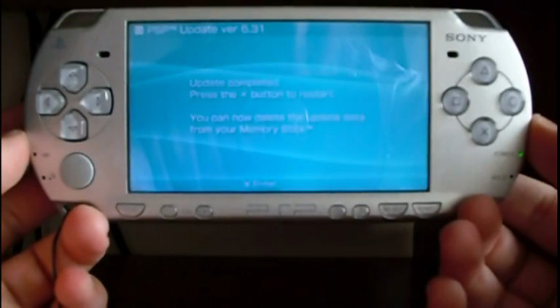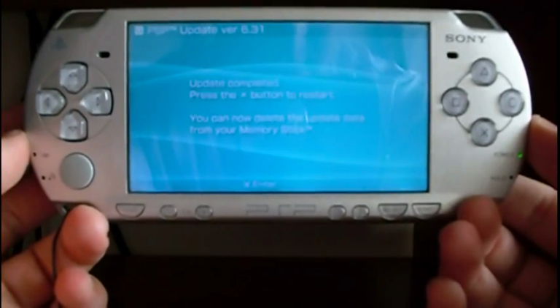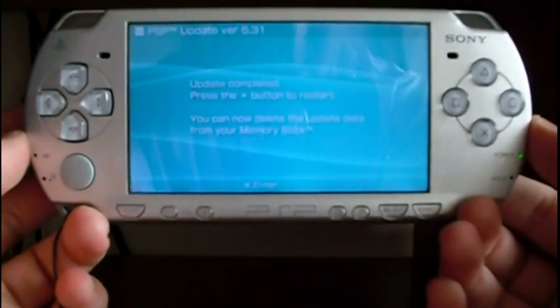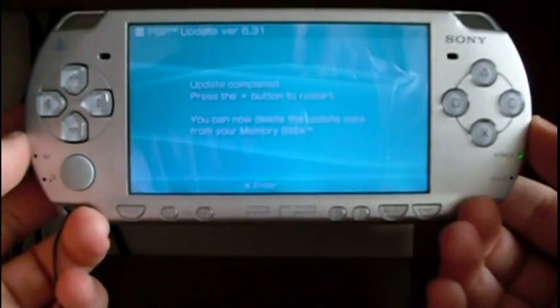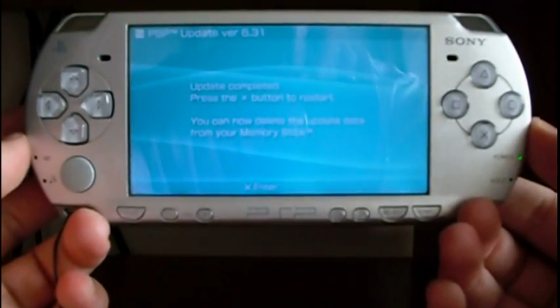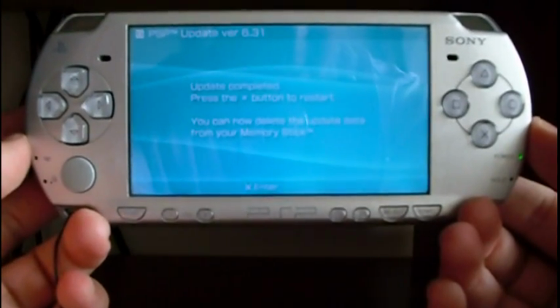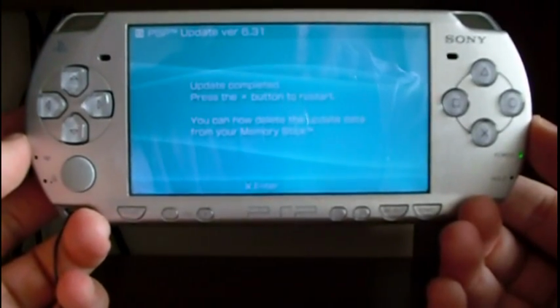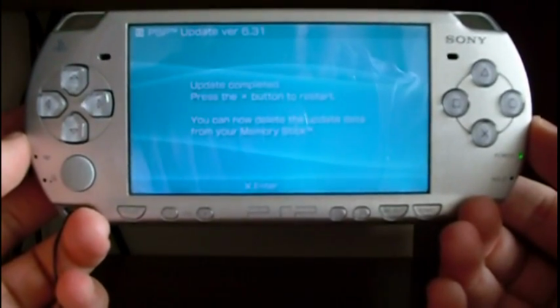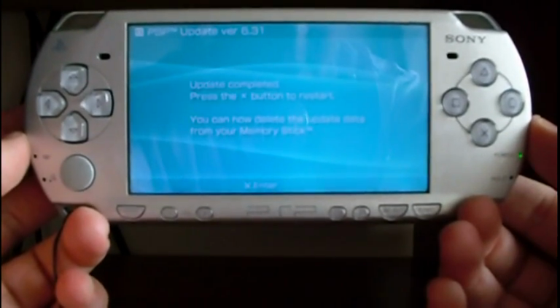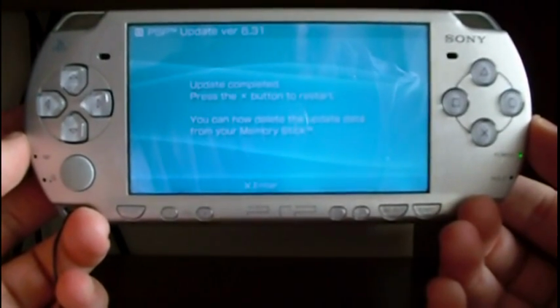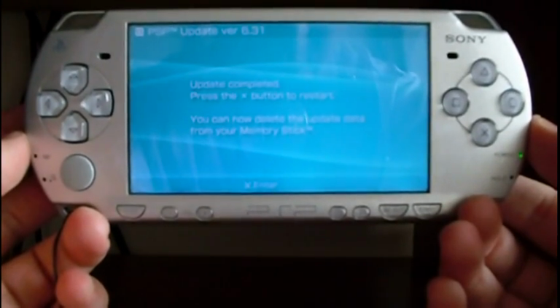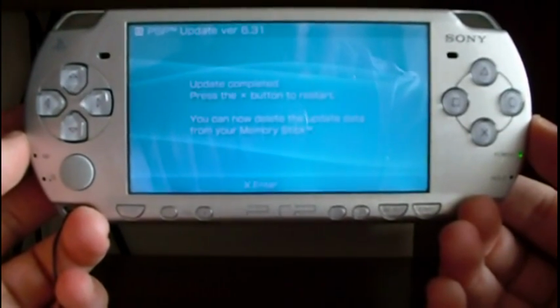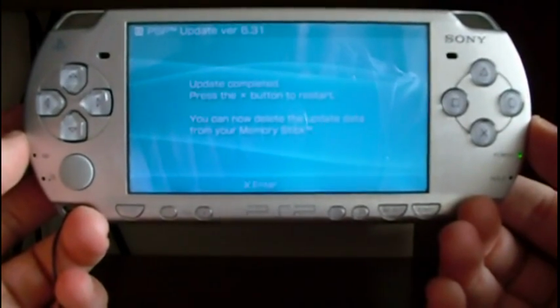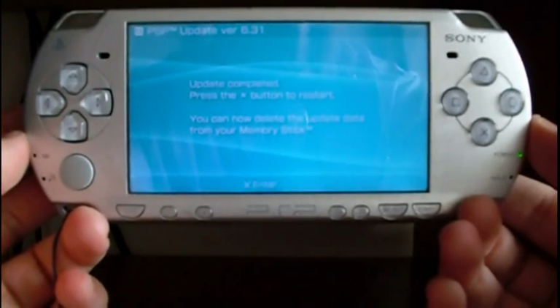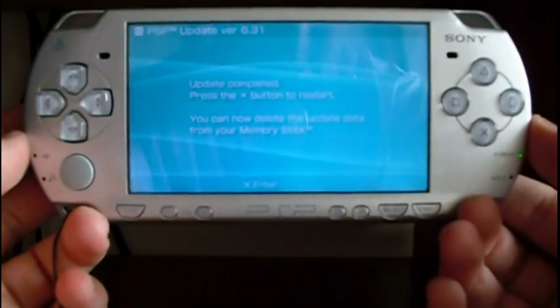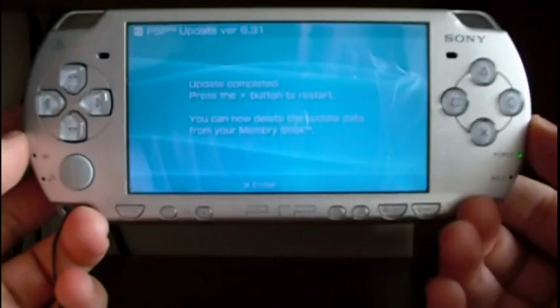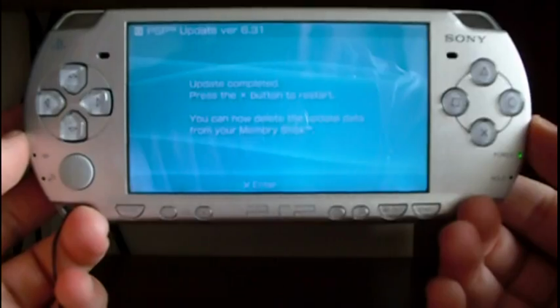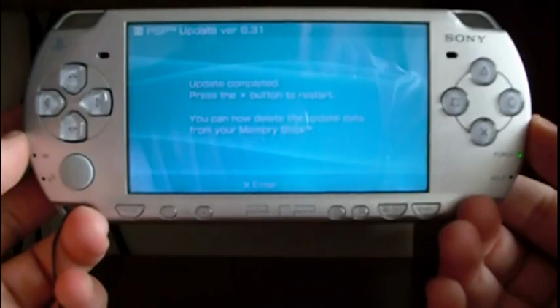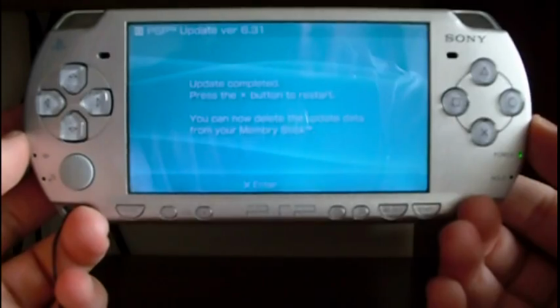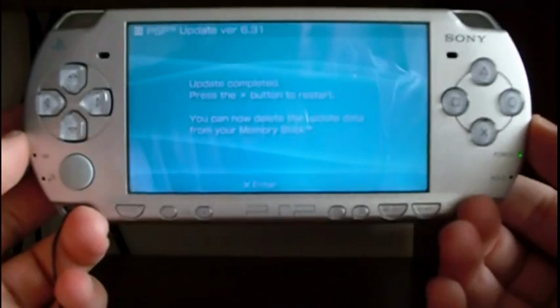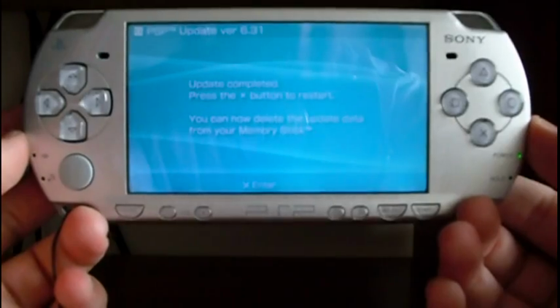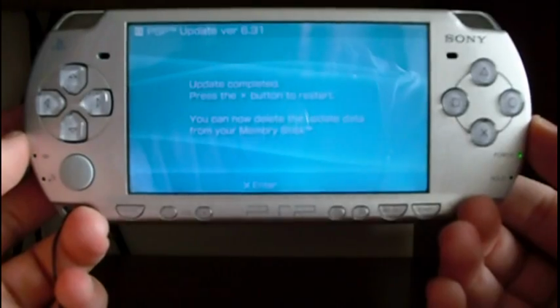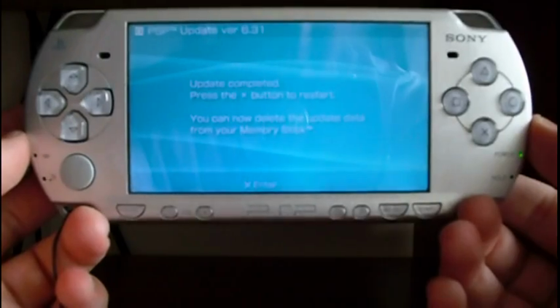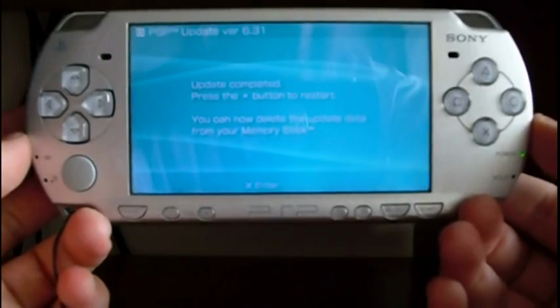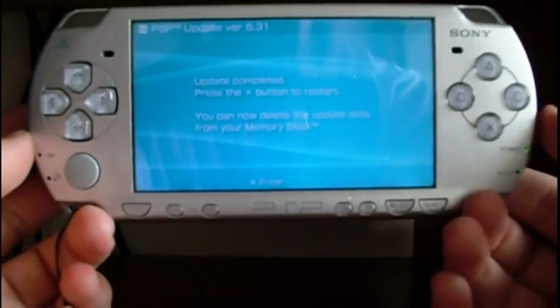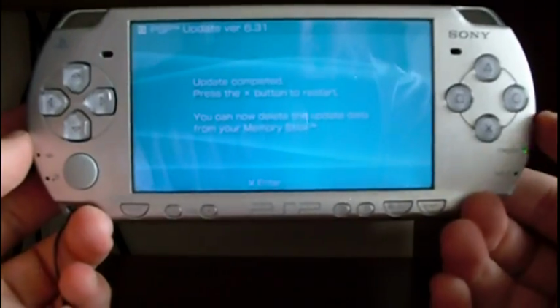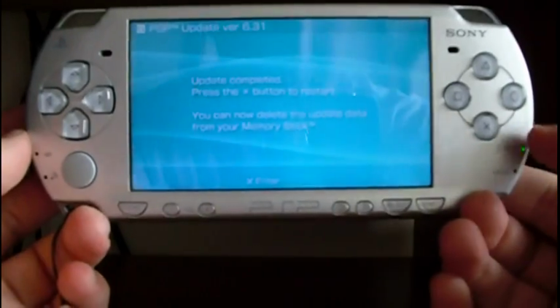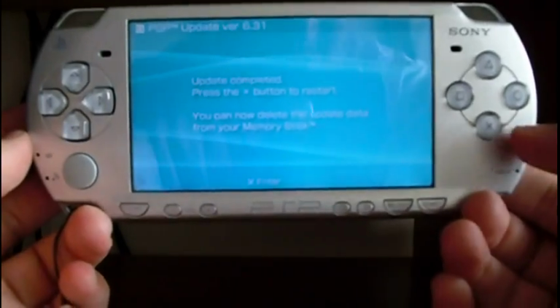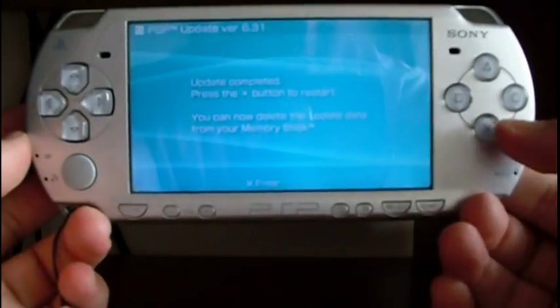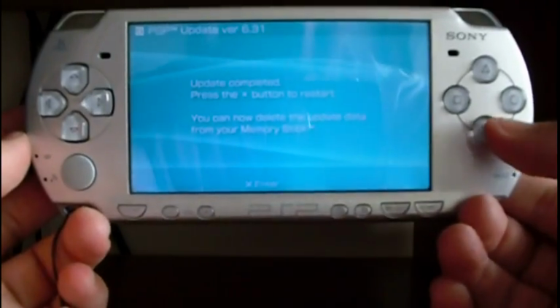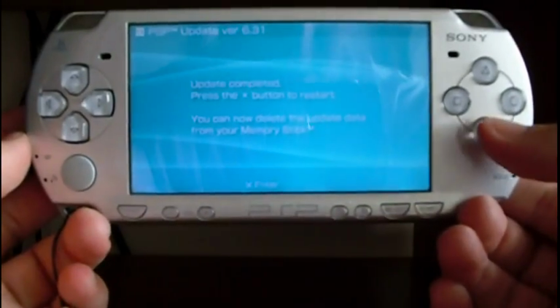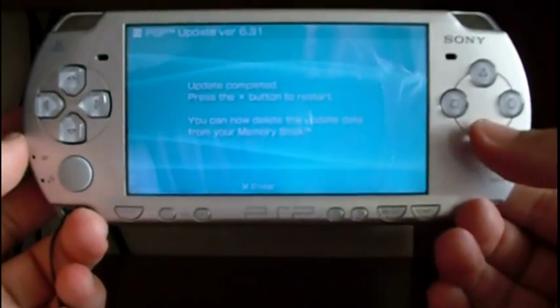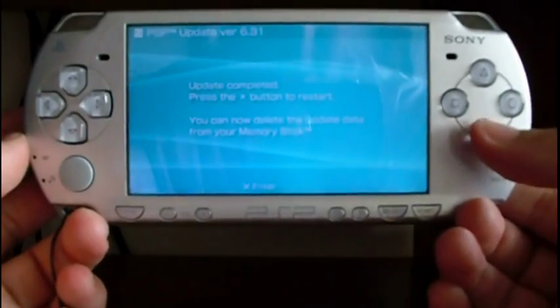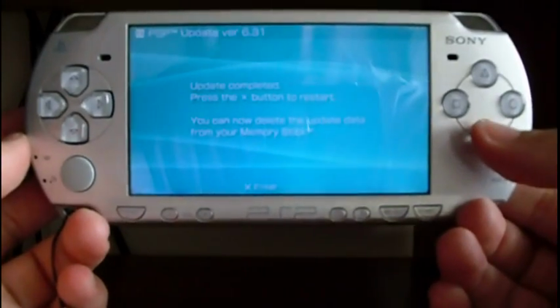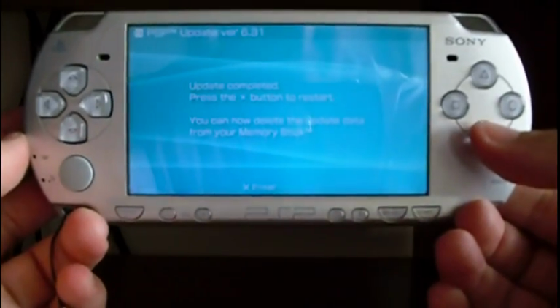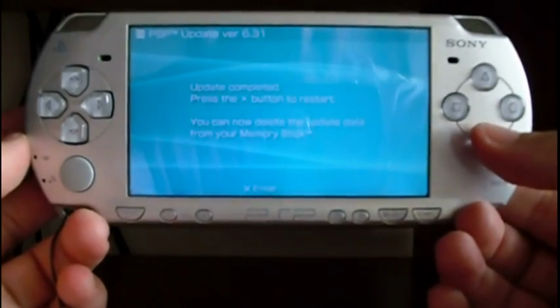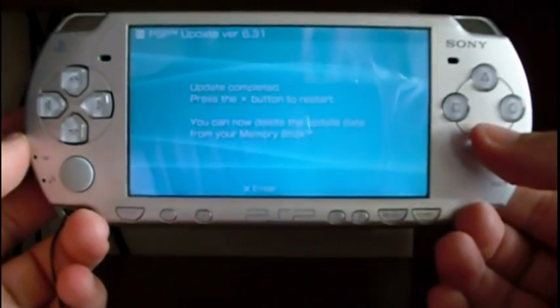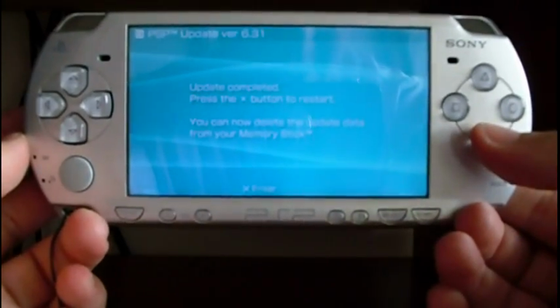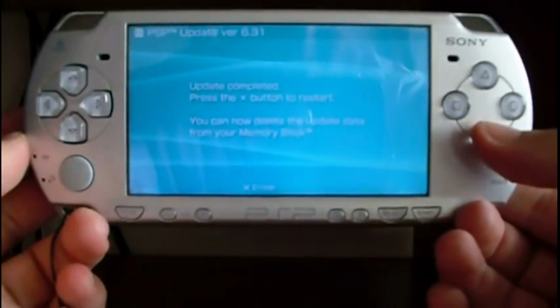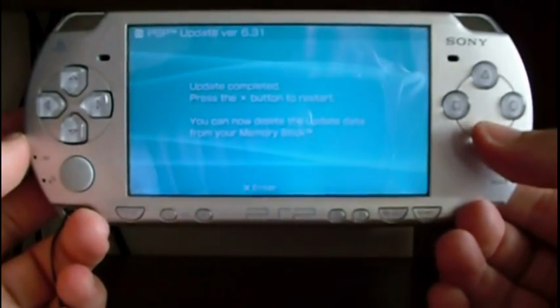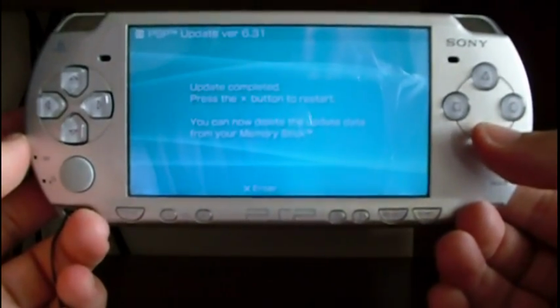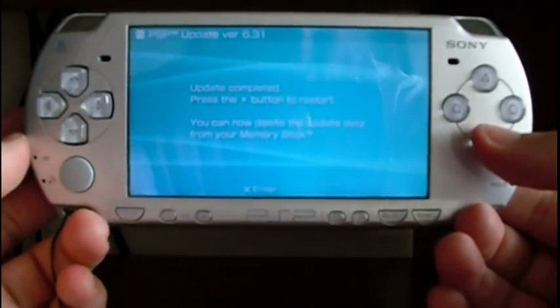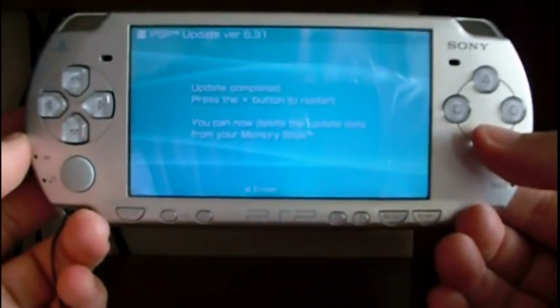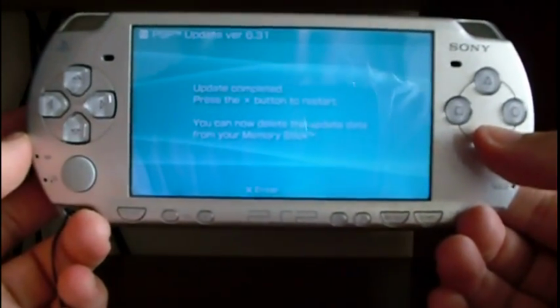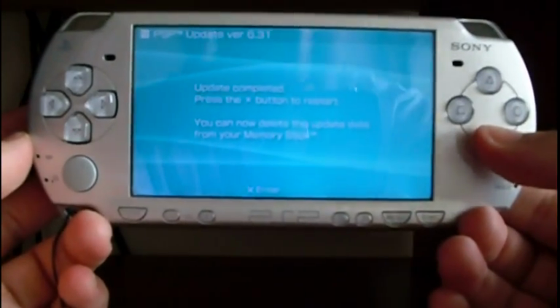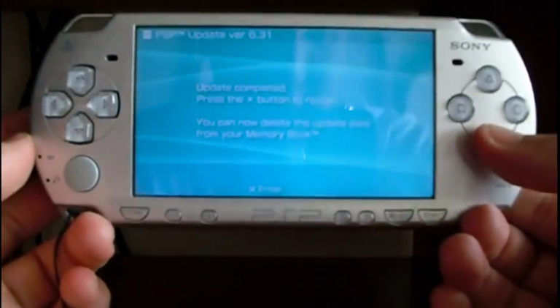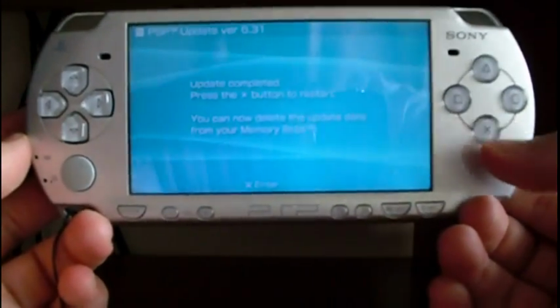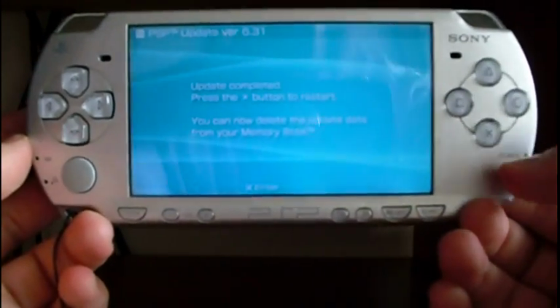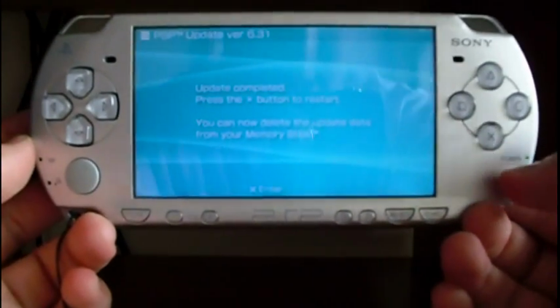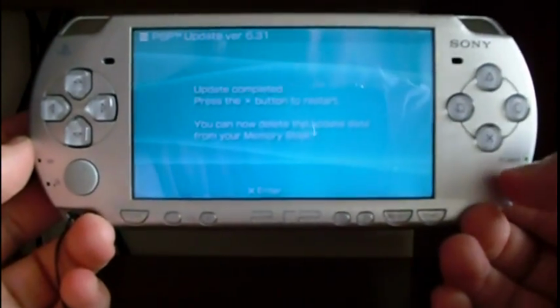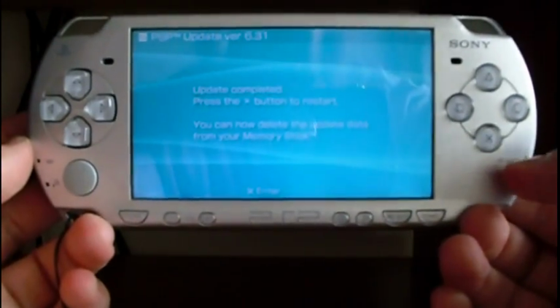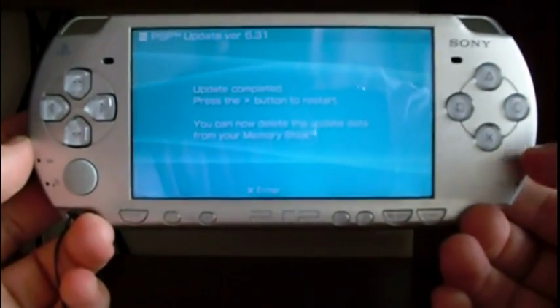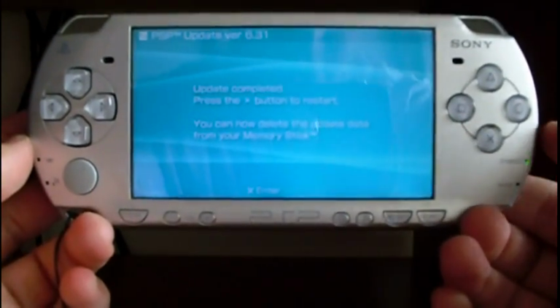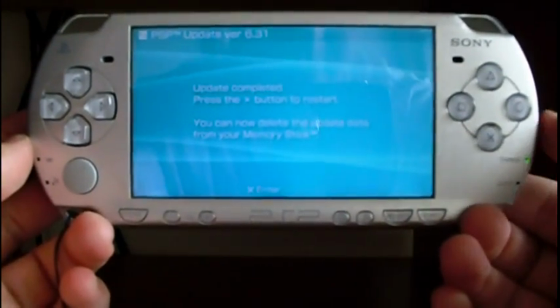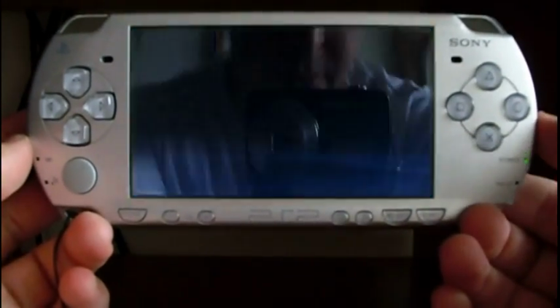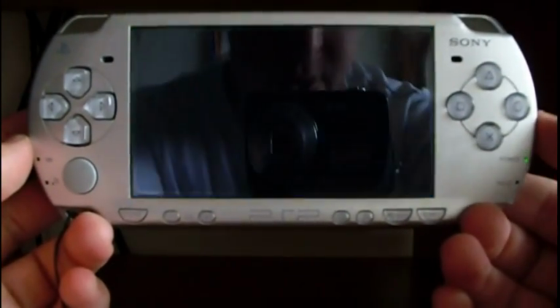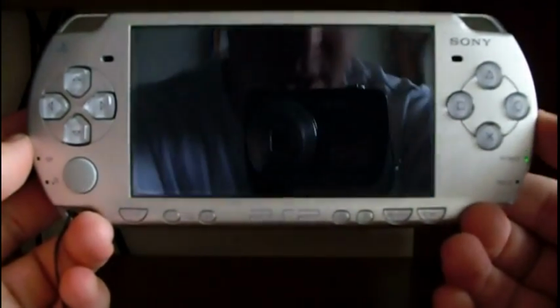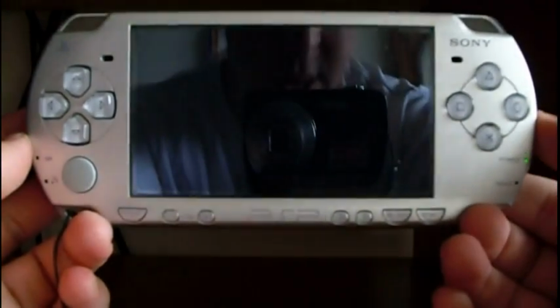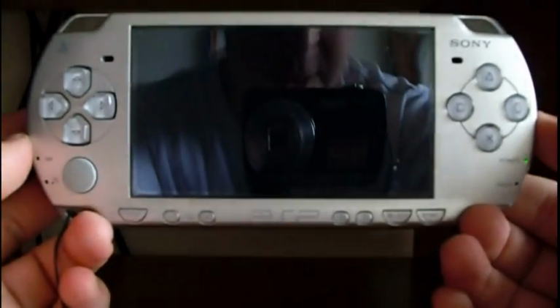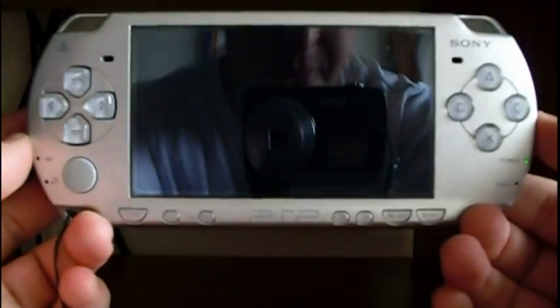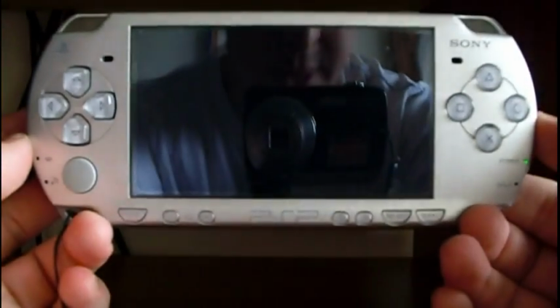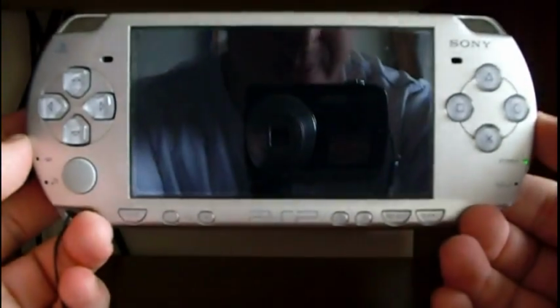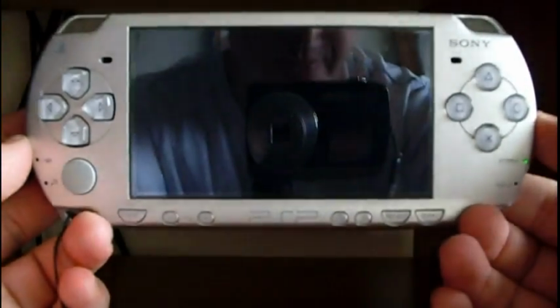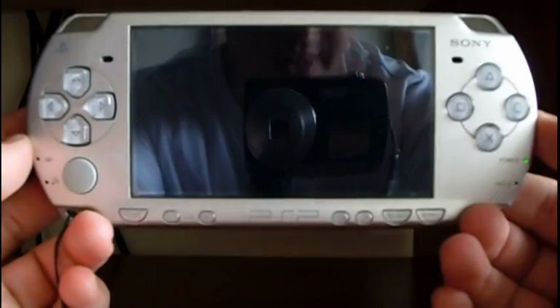Now the update is completed. Let's press S to reboot the PSP.